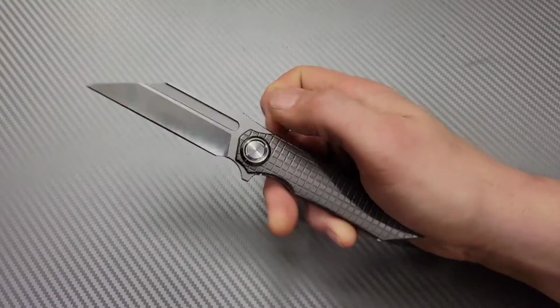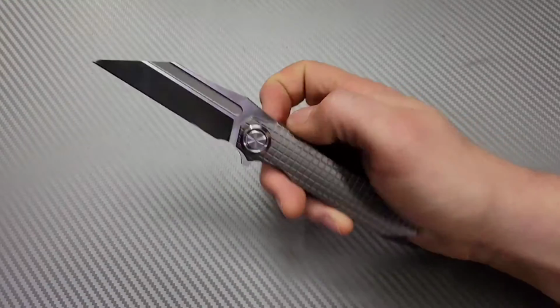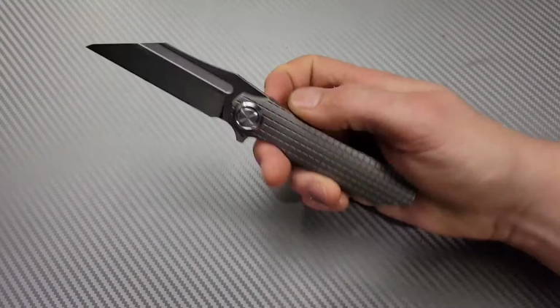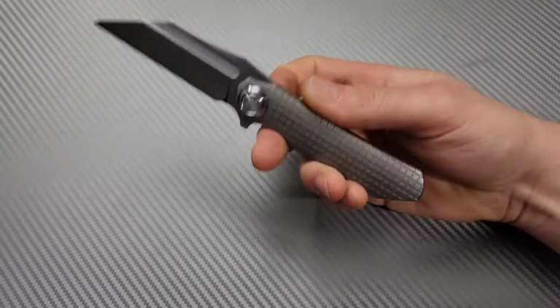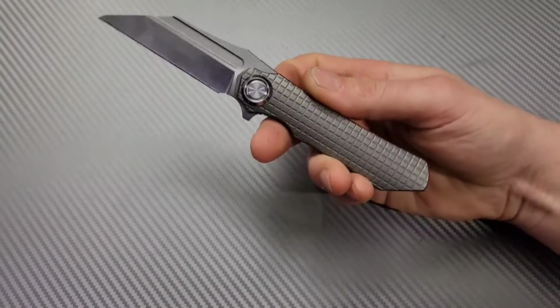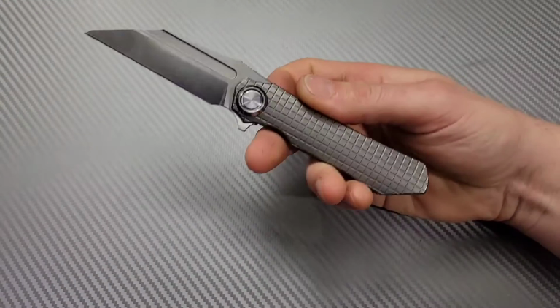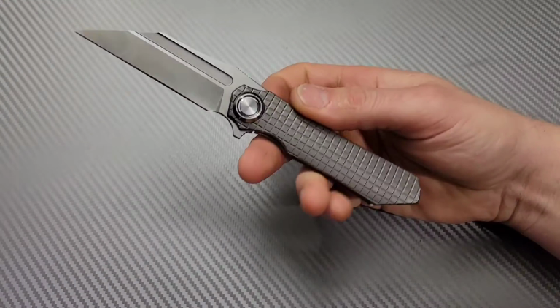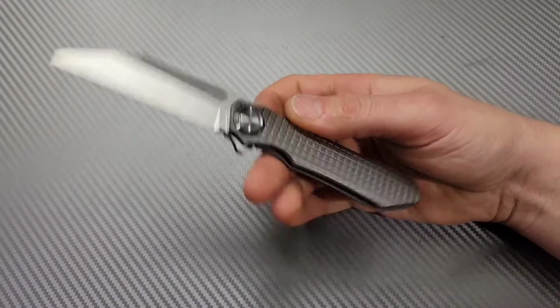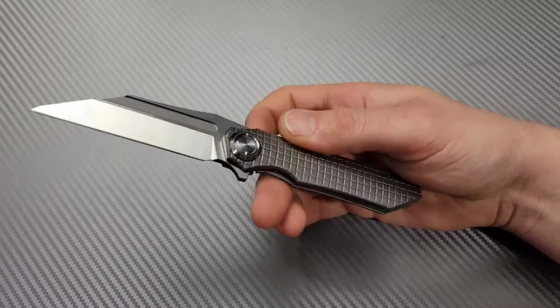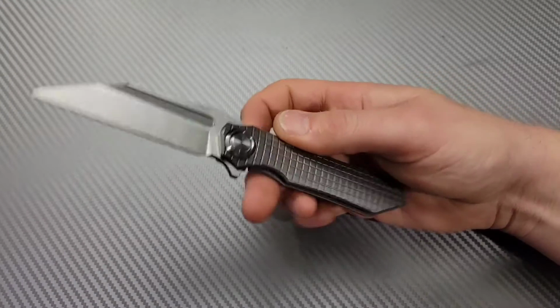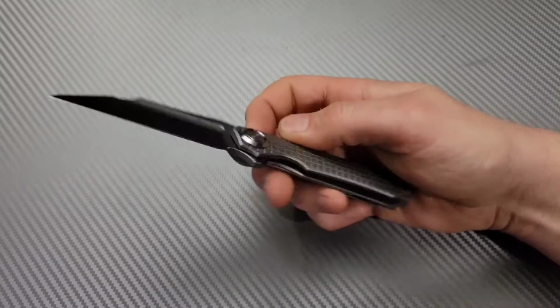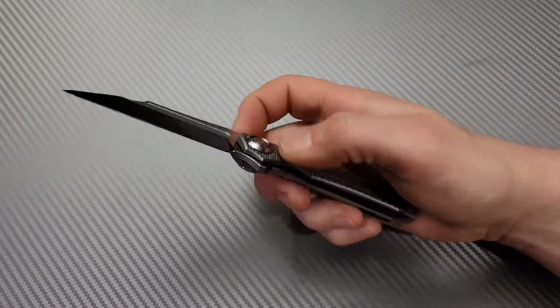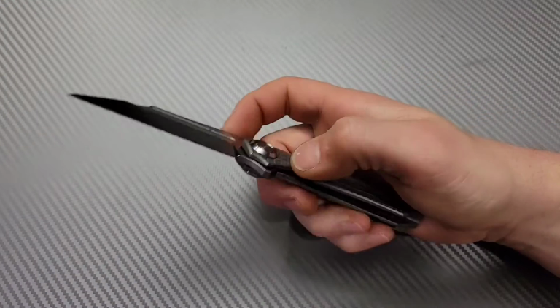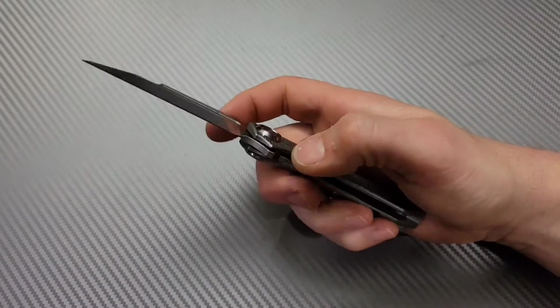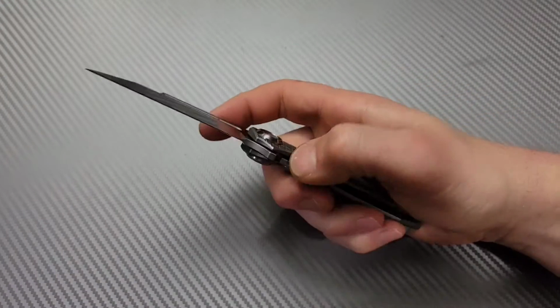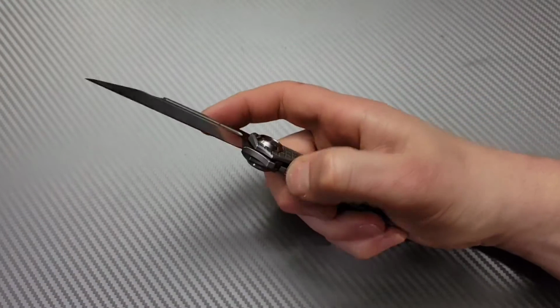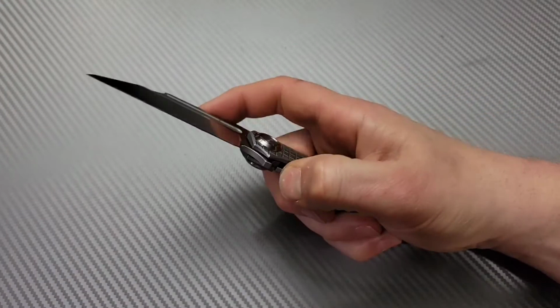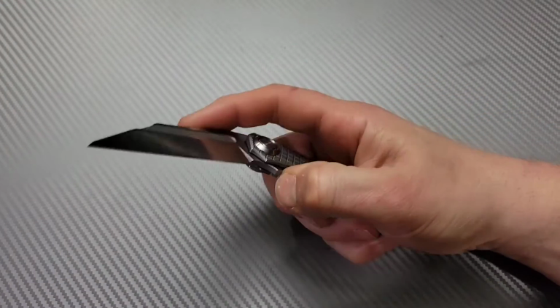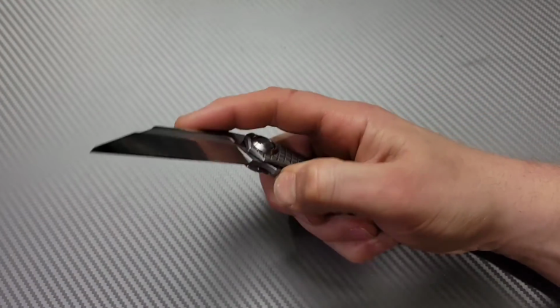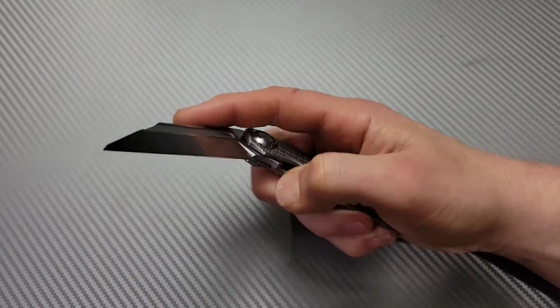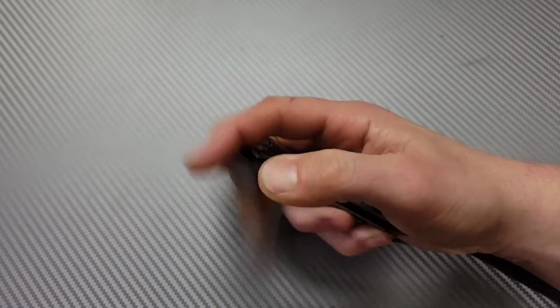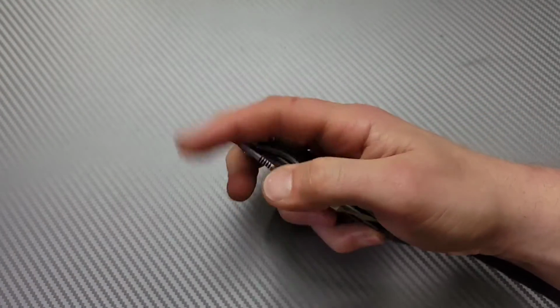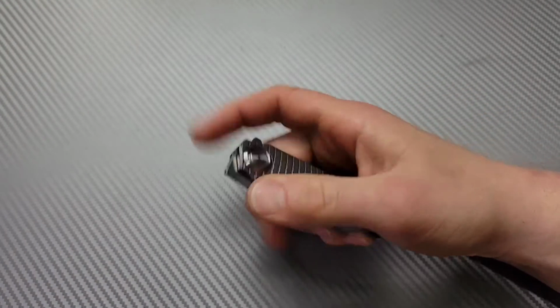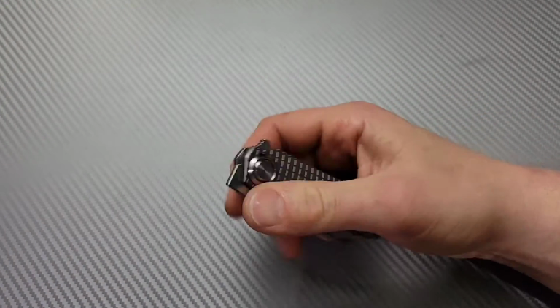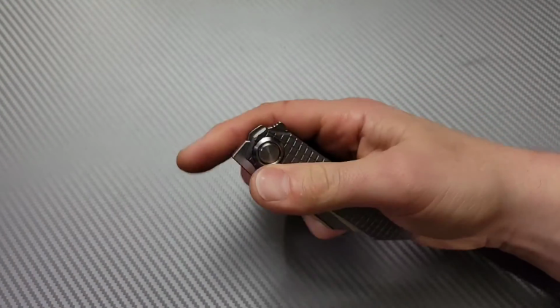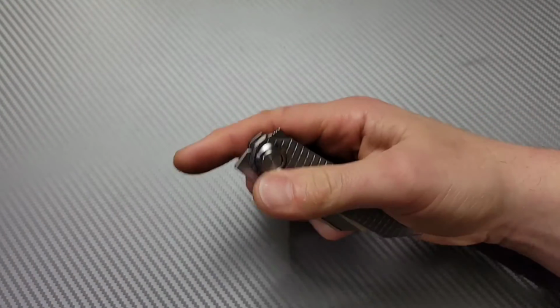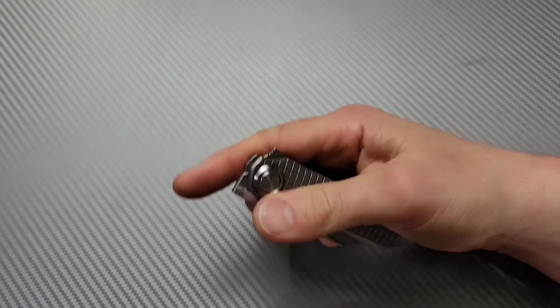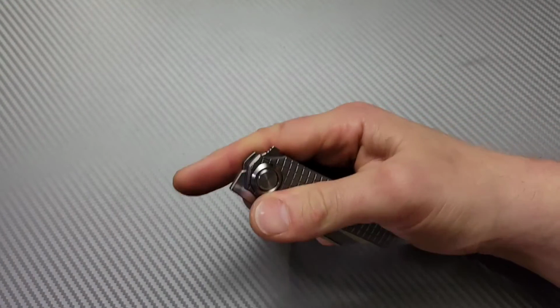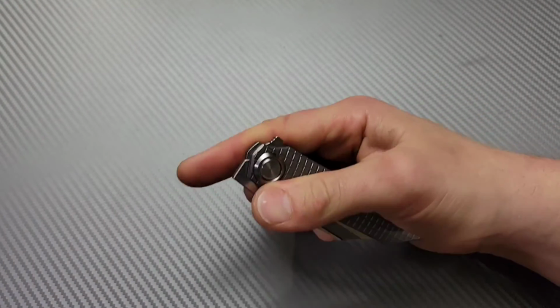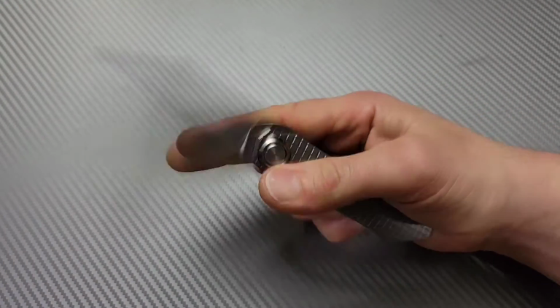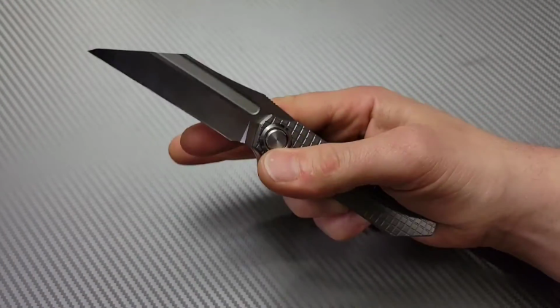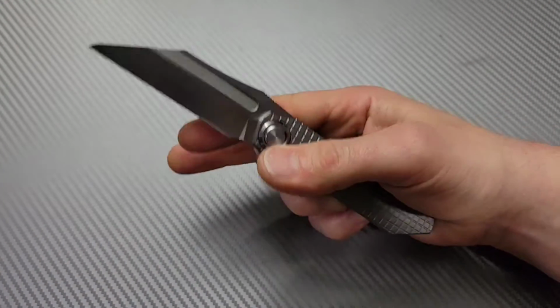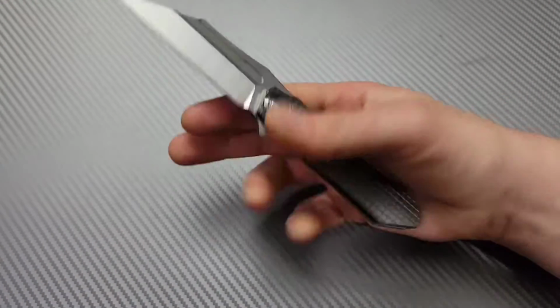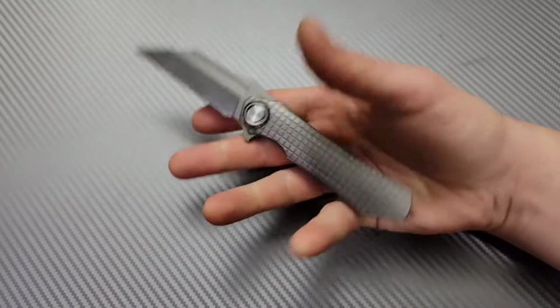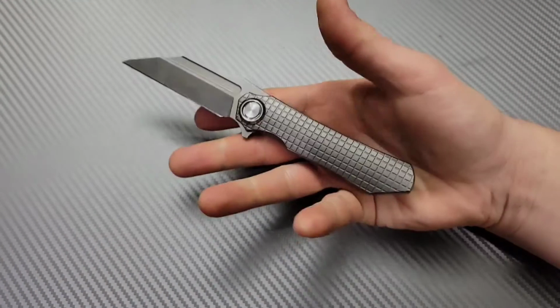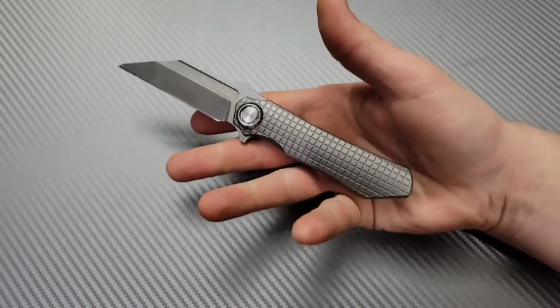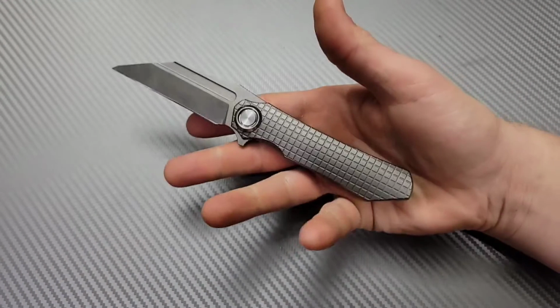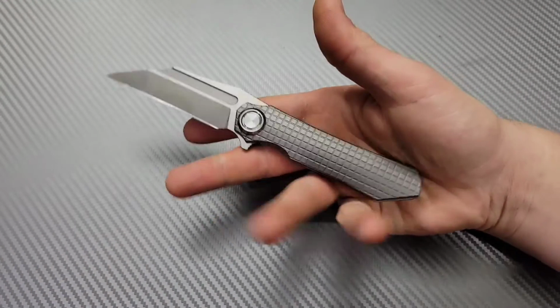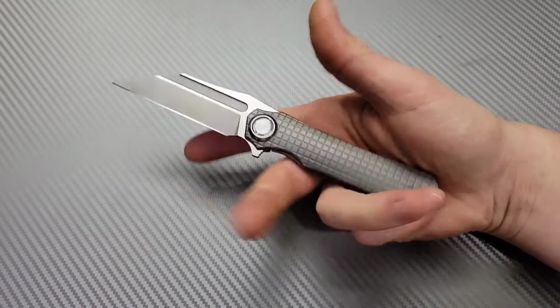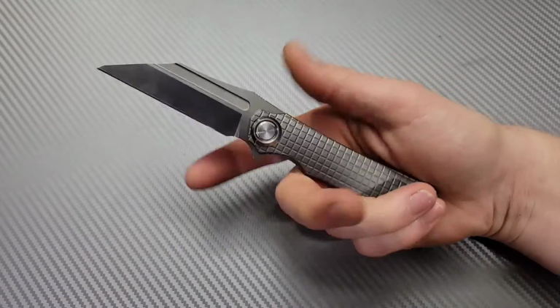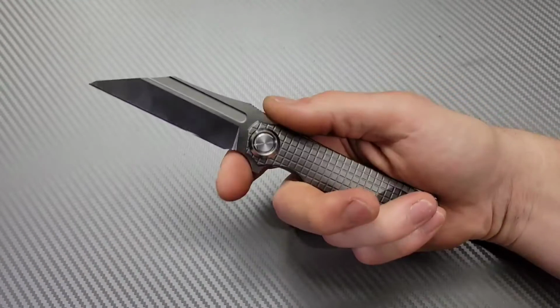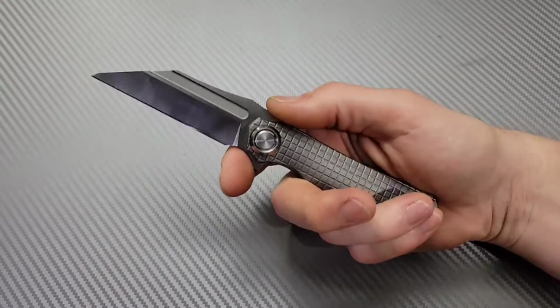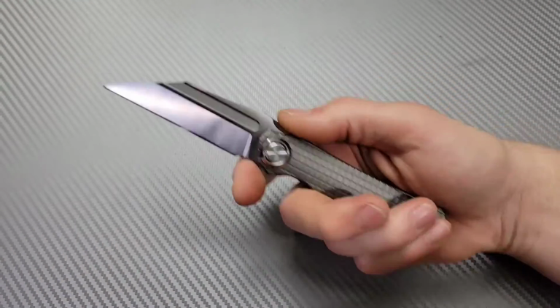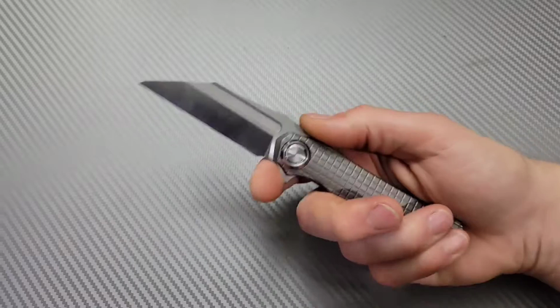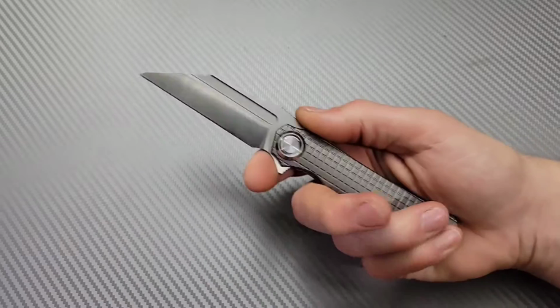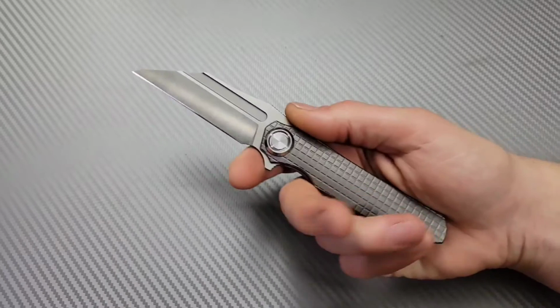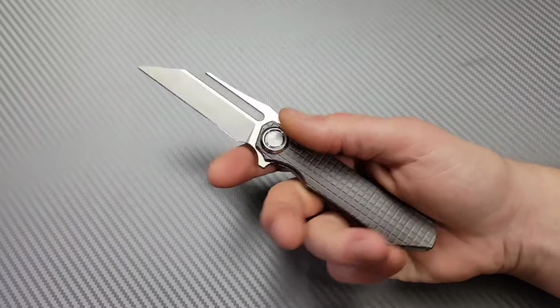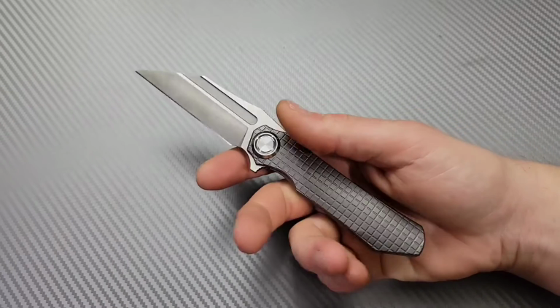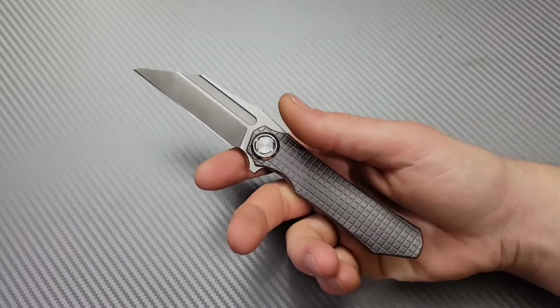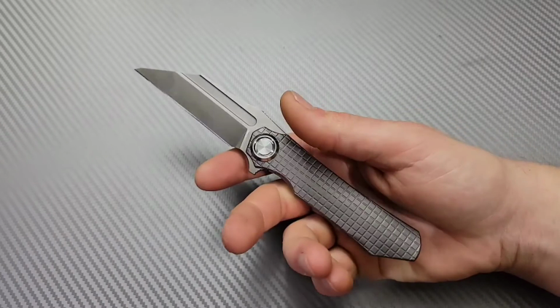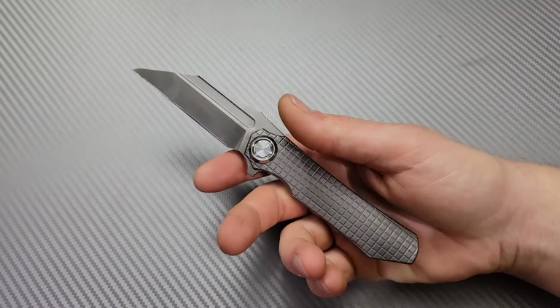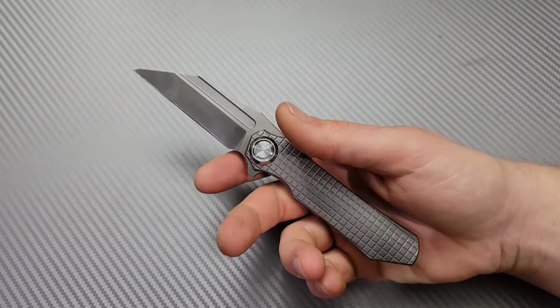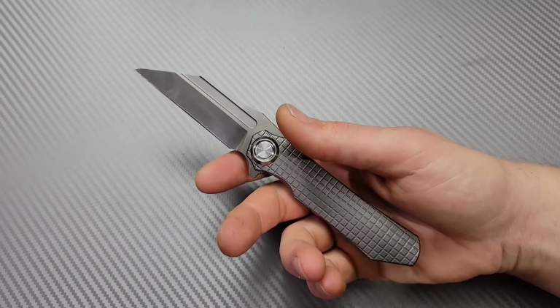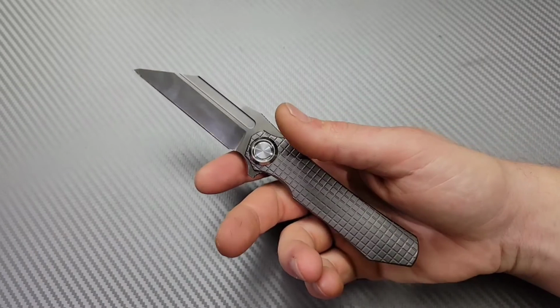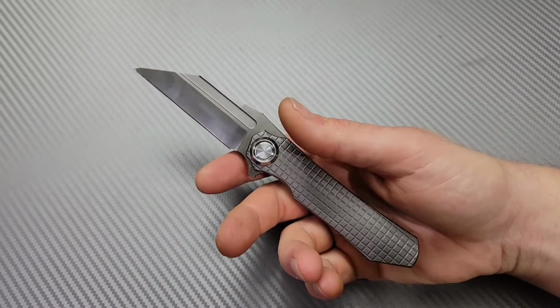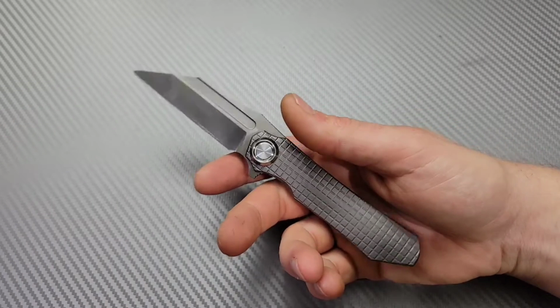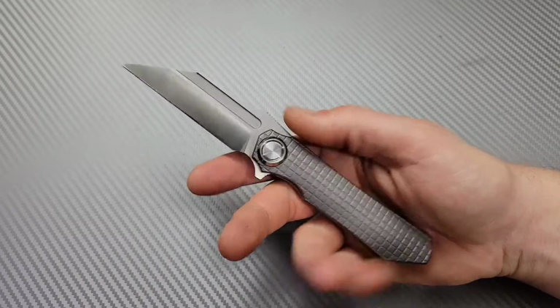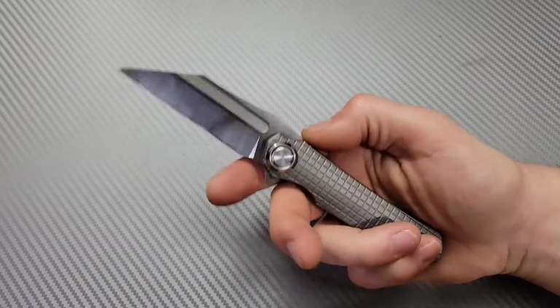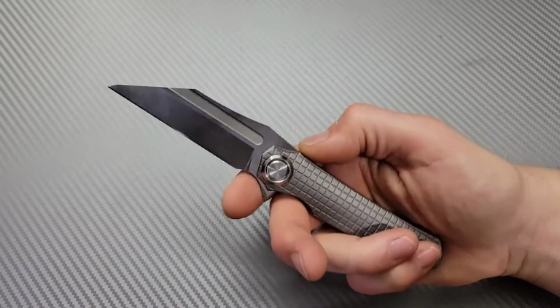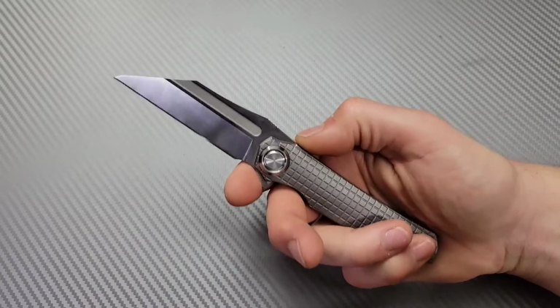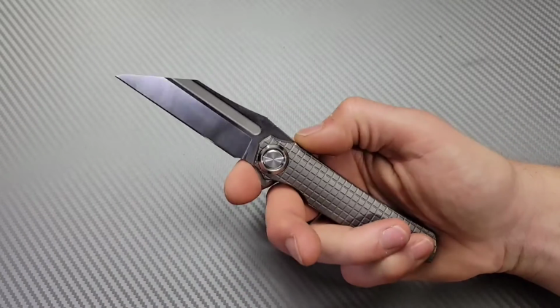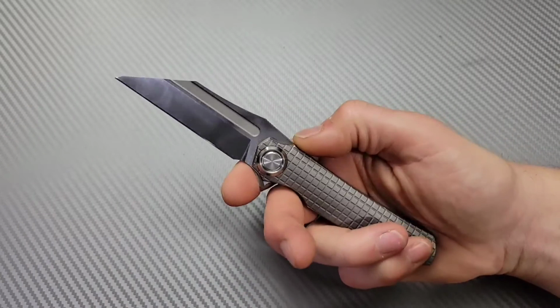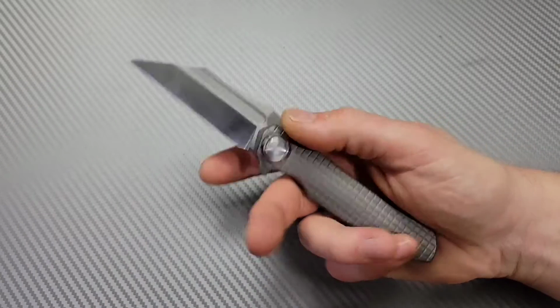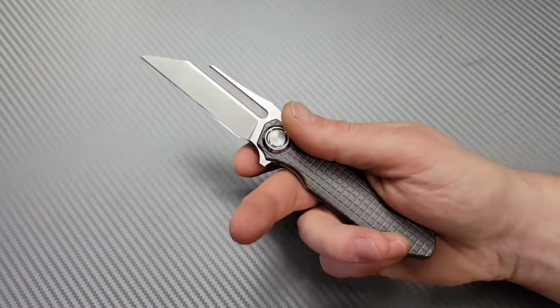Bang! Neves Knives, I'm Jared, and today we are talking about how temperature affects your knife.